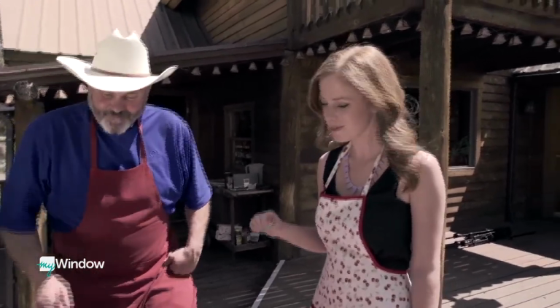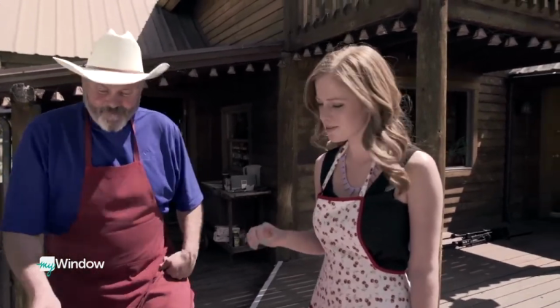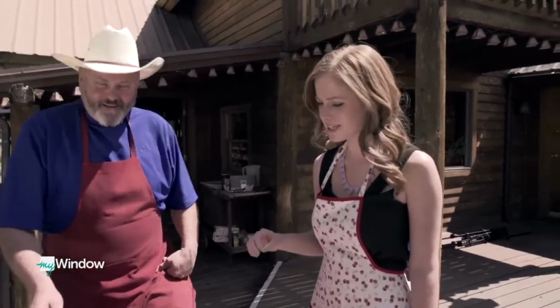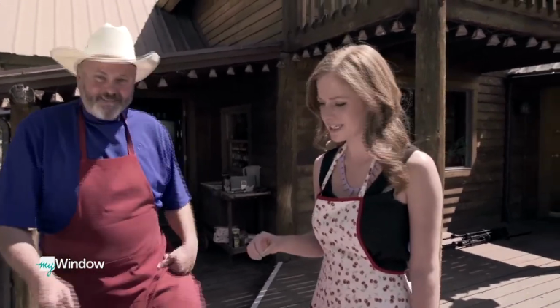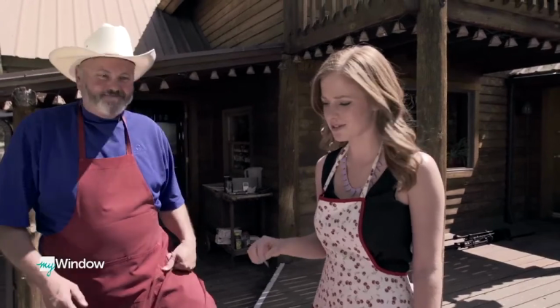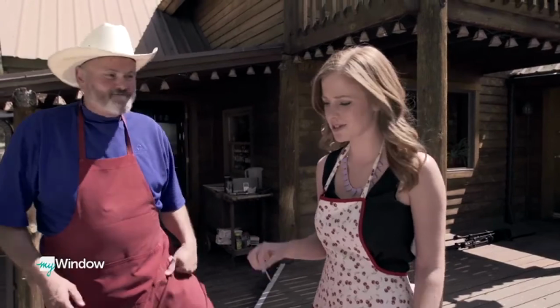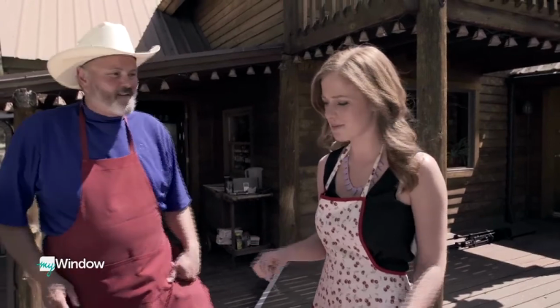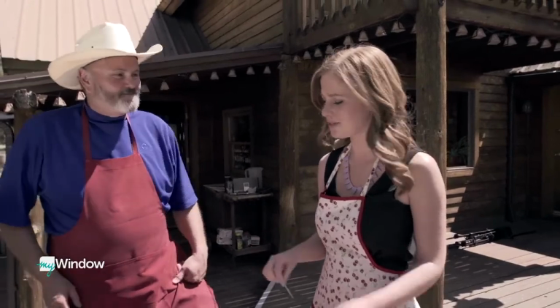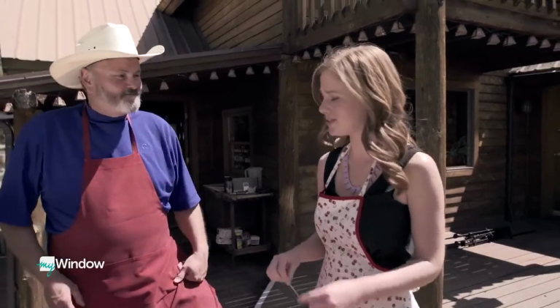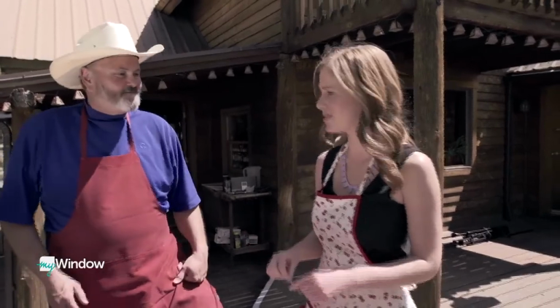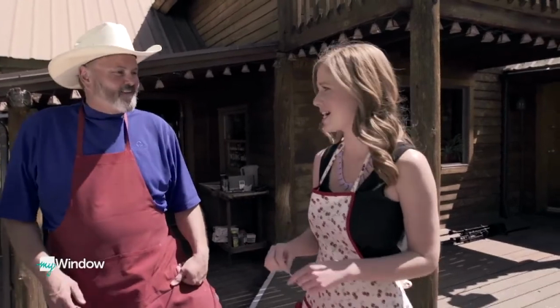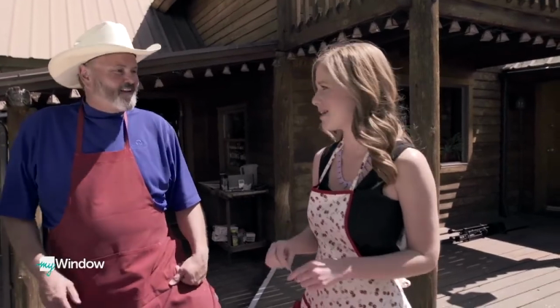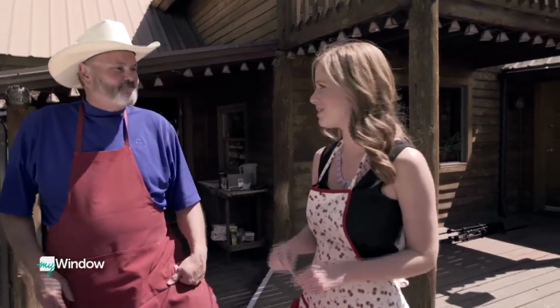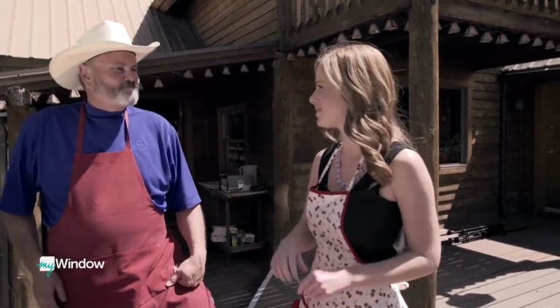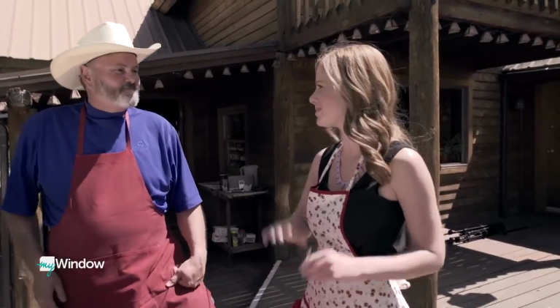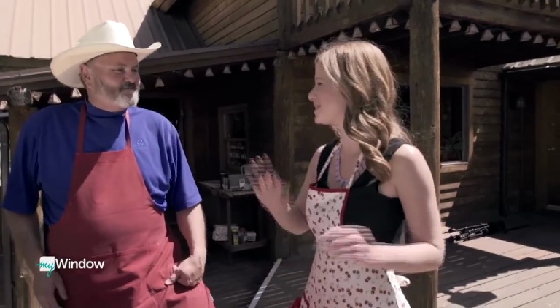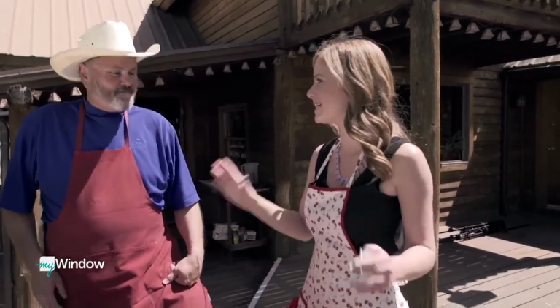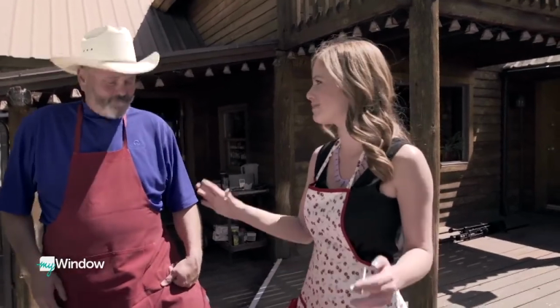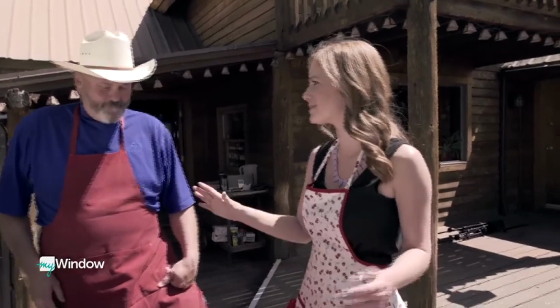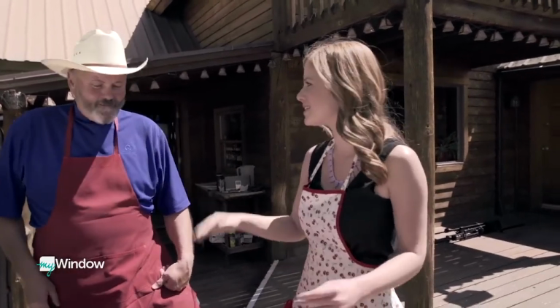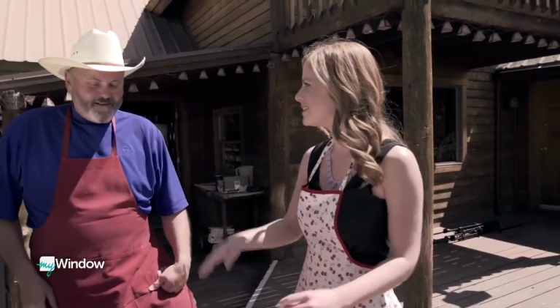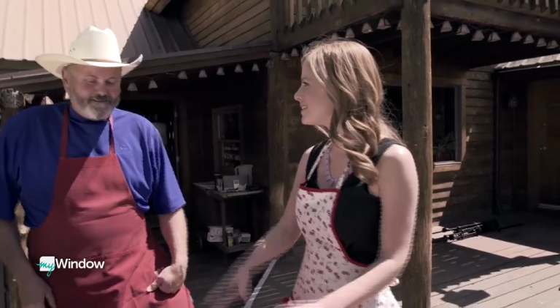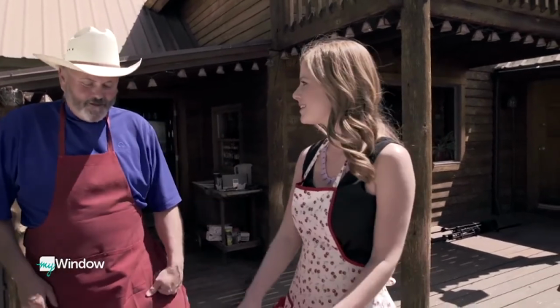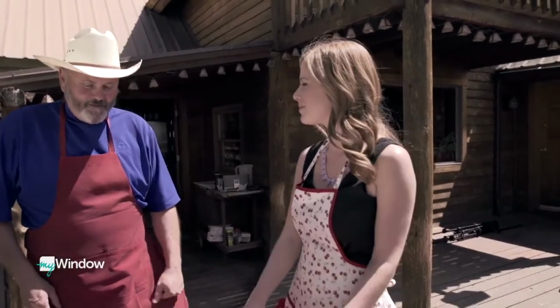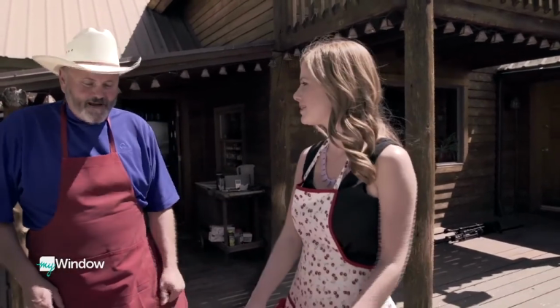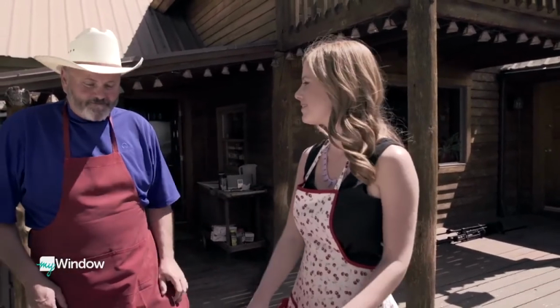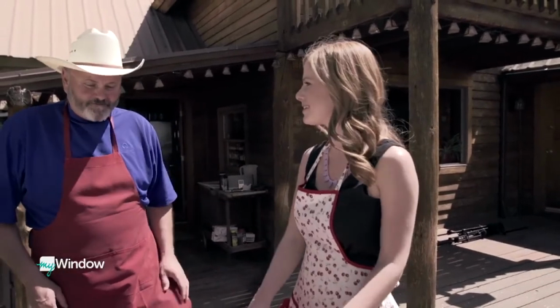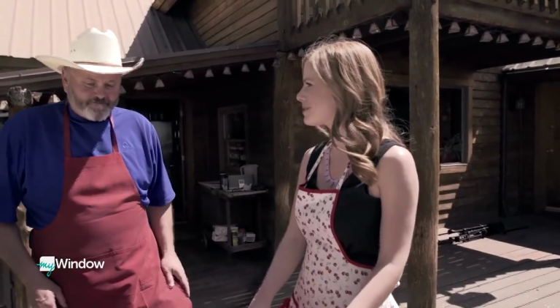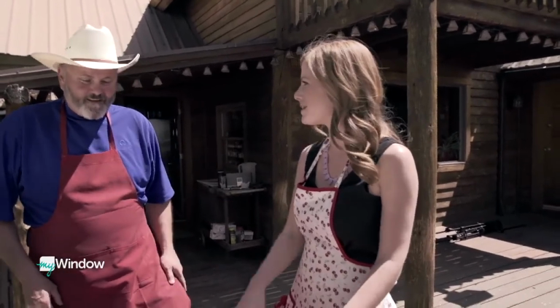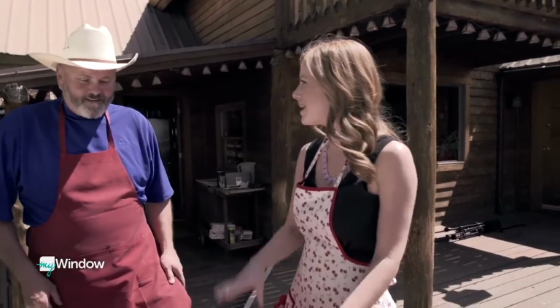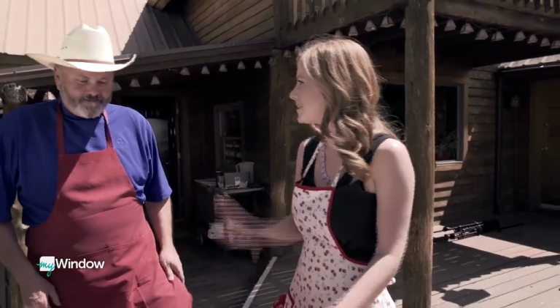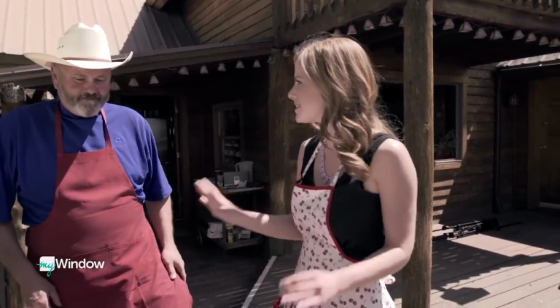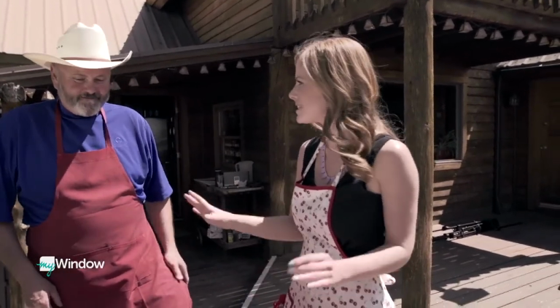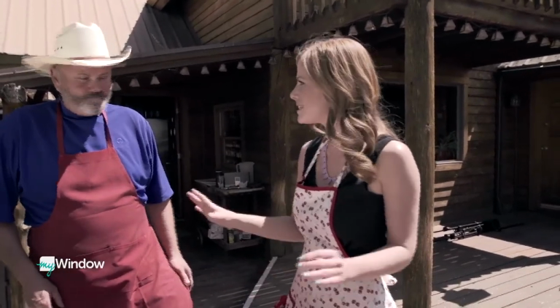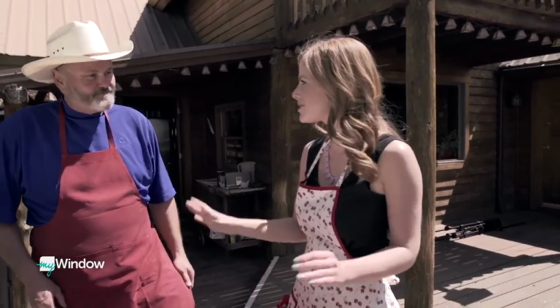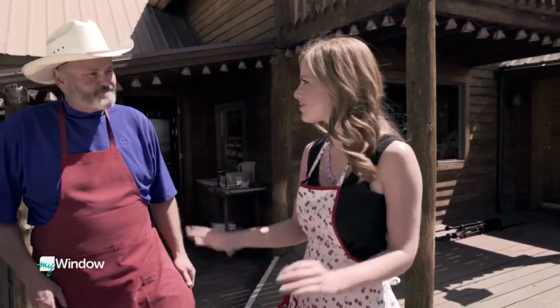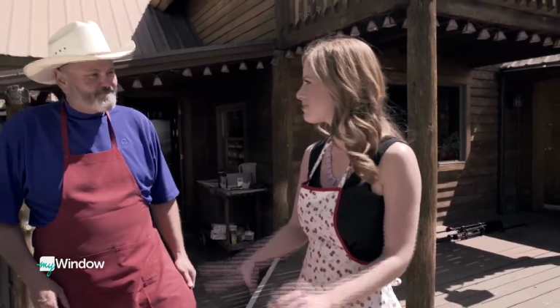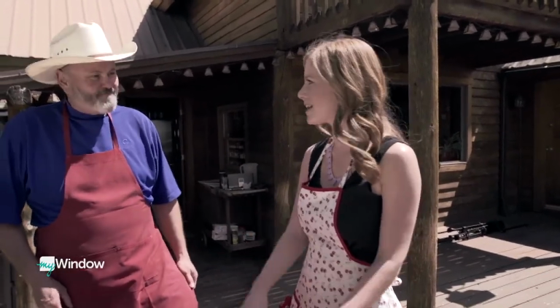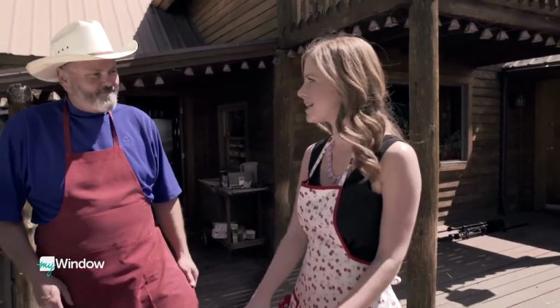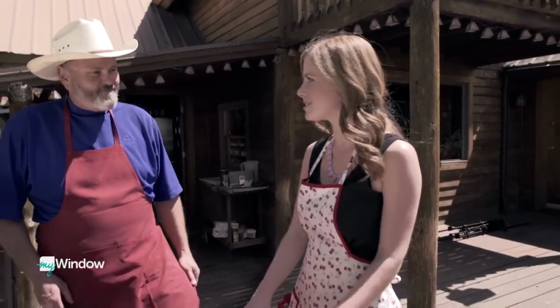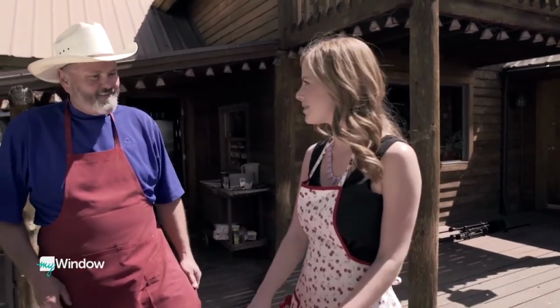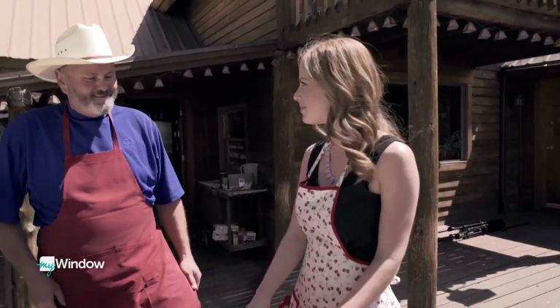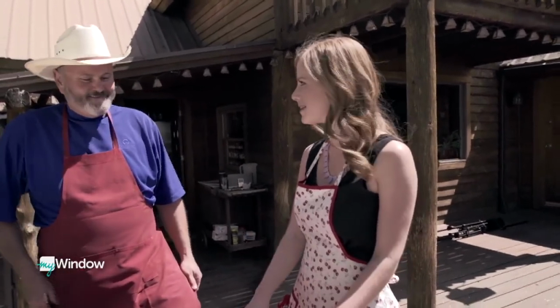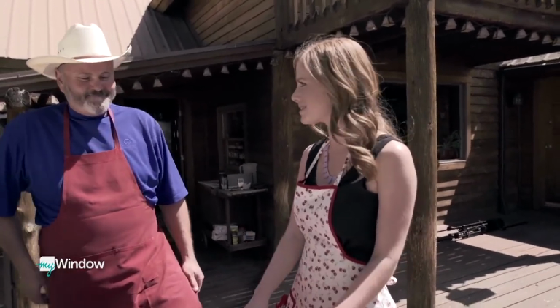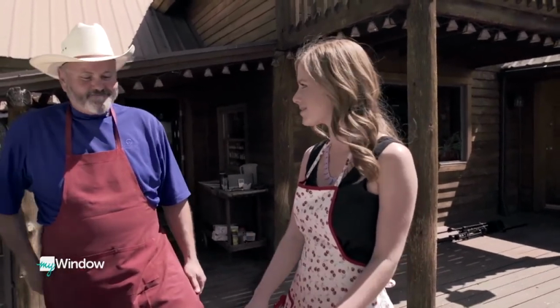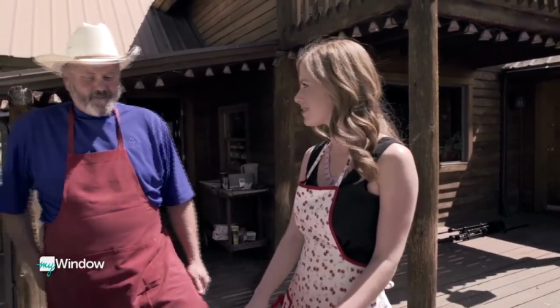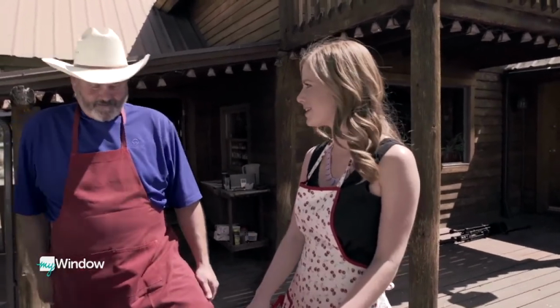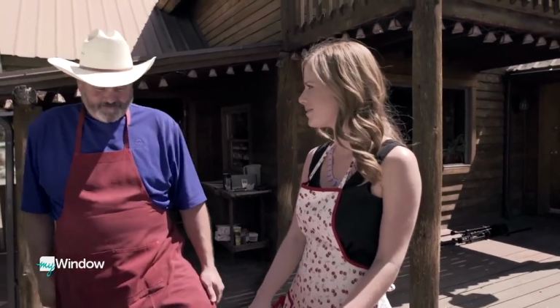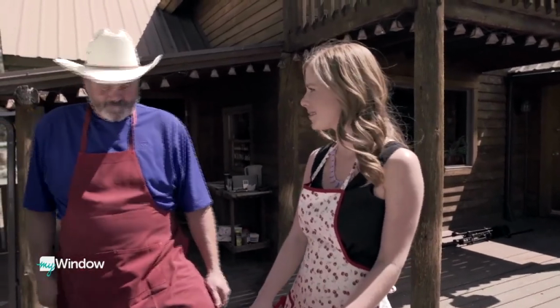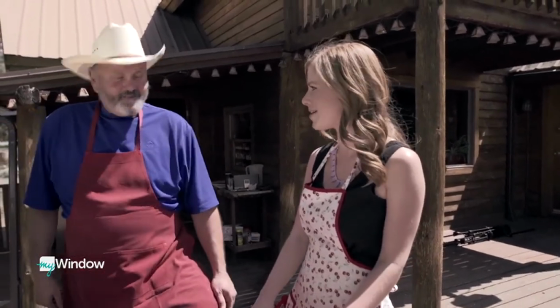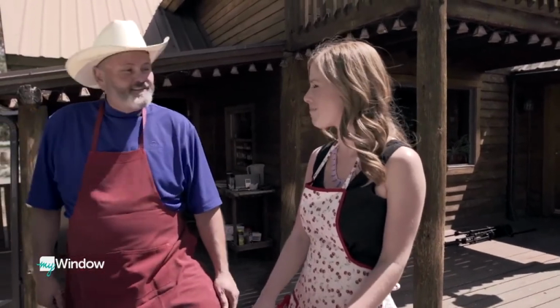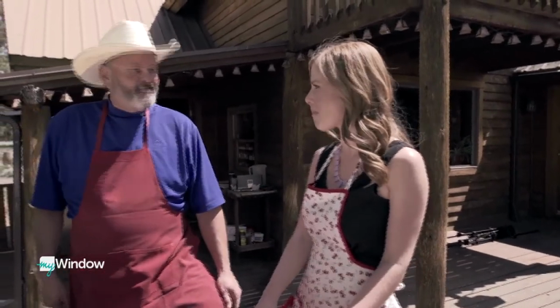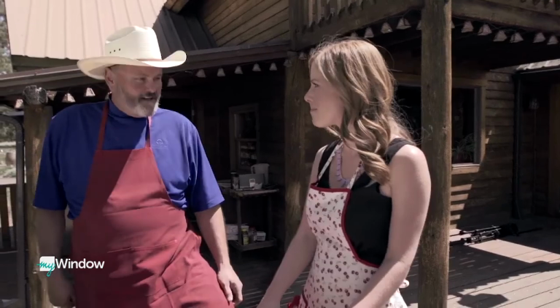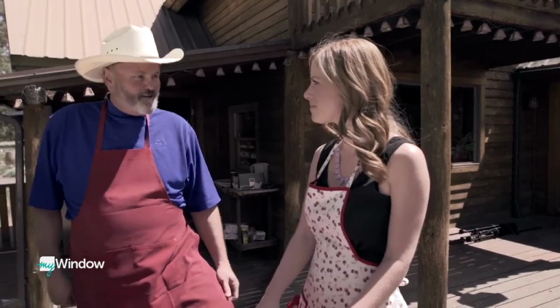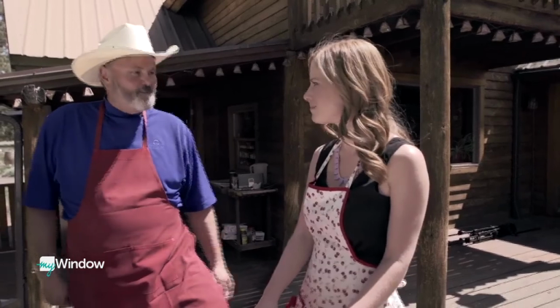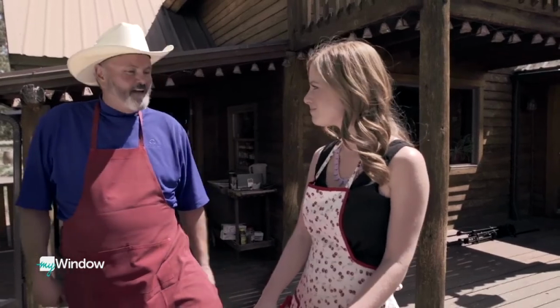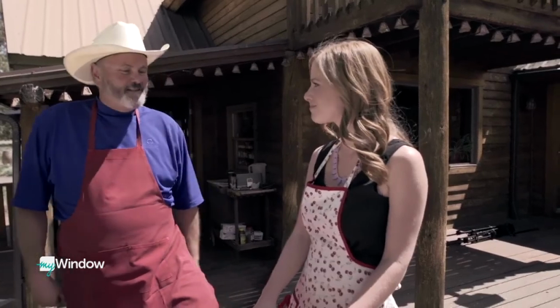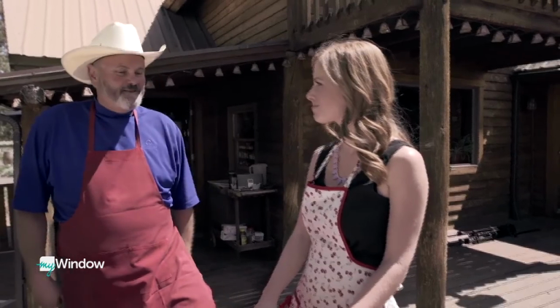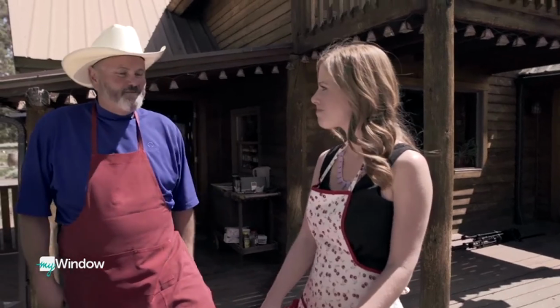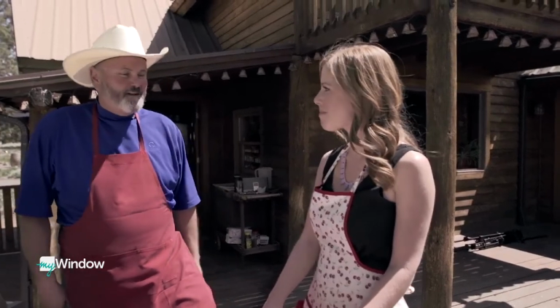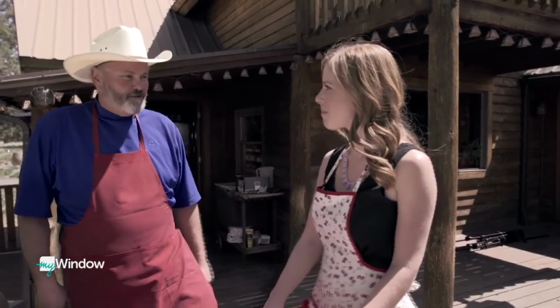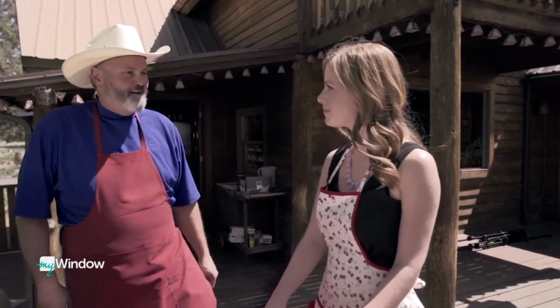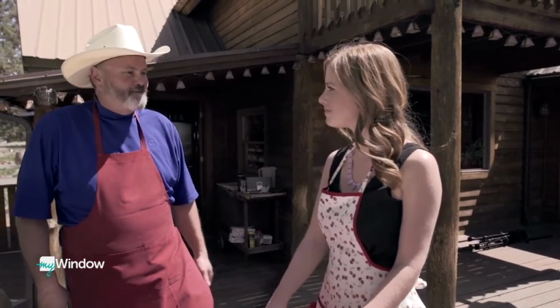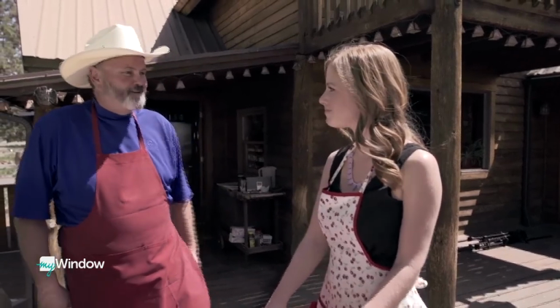Mackenzie thanks Robert for his time and all the barbecue tips, noting they got a behind-the-scenes look from the guys who know it best. Robert thanks Mackenzie and says it was a pleasure having her.